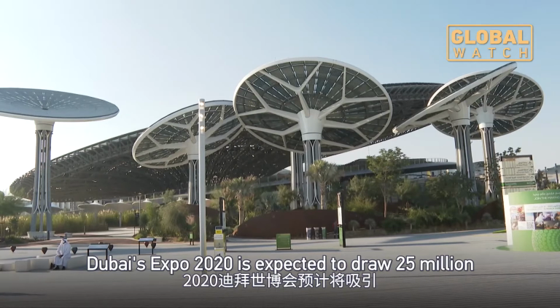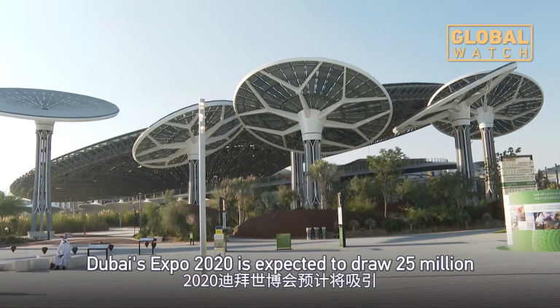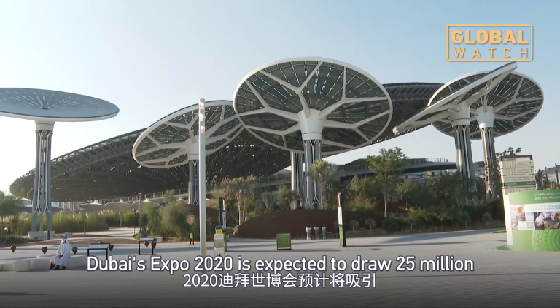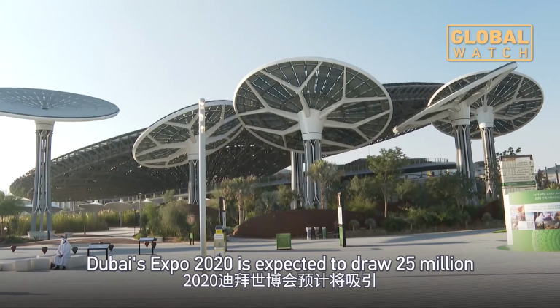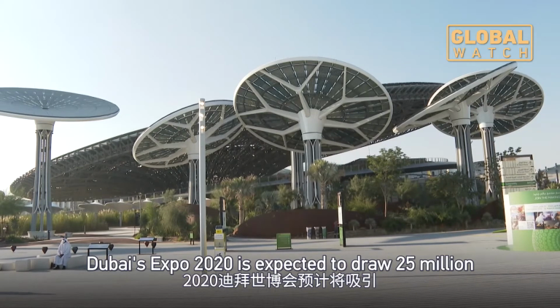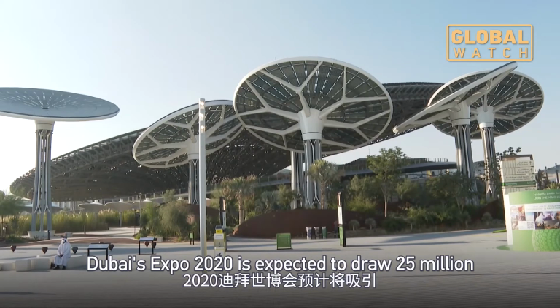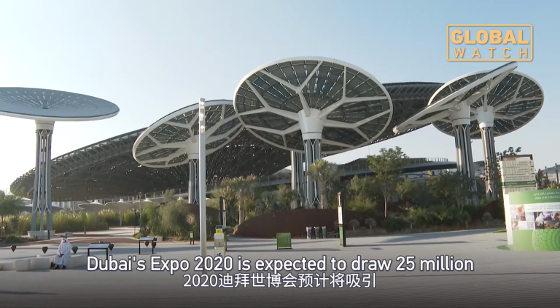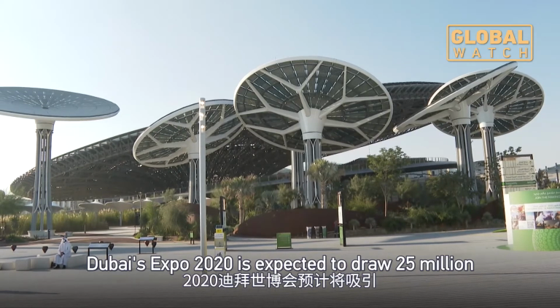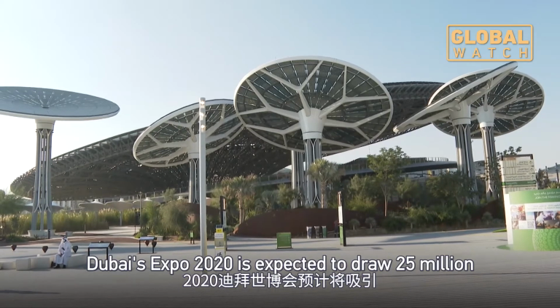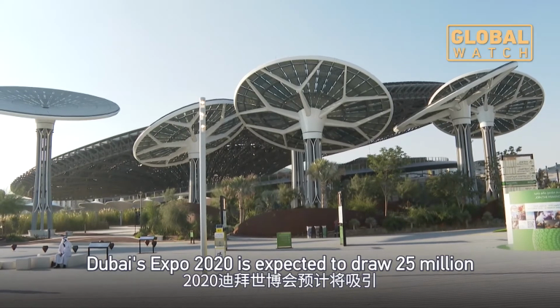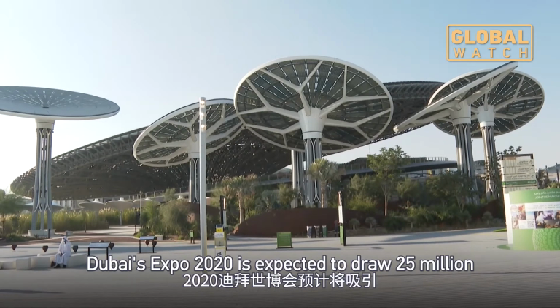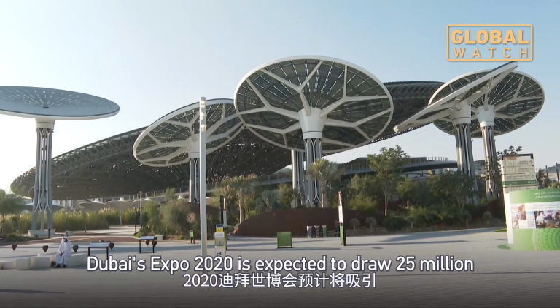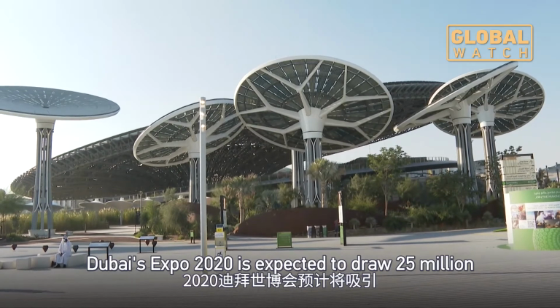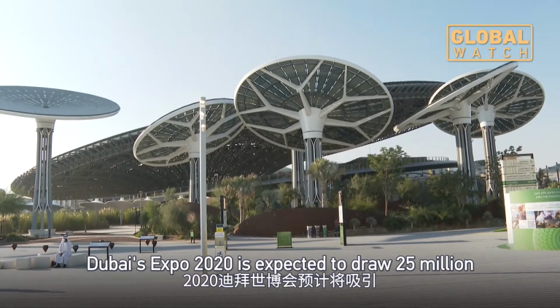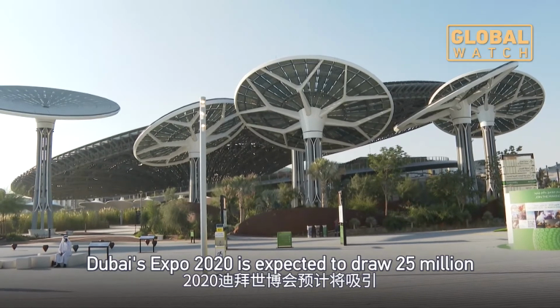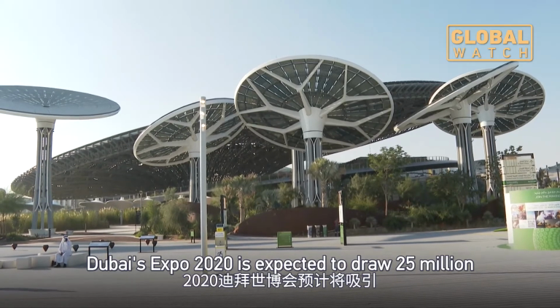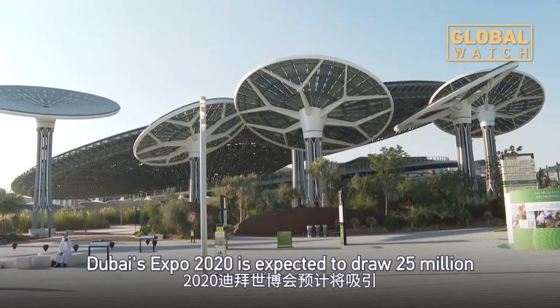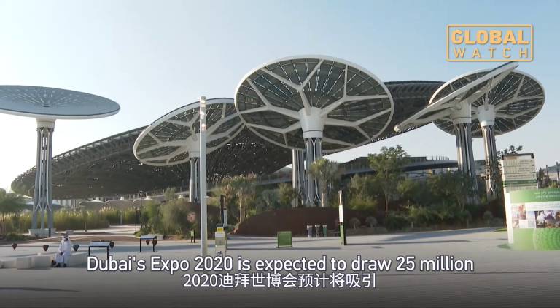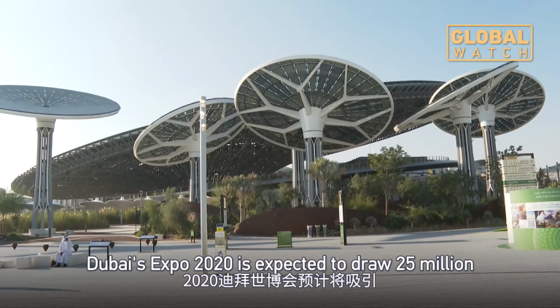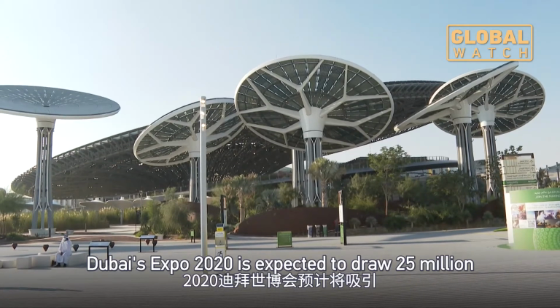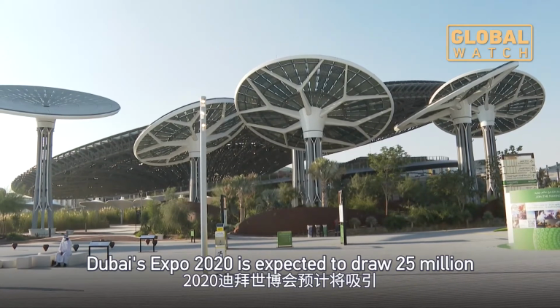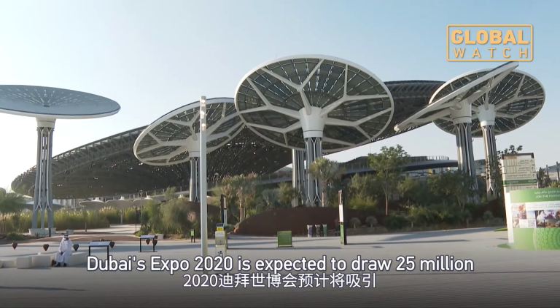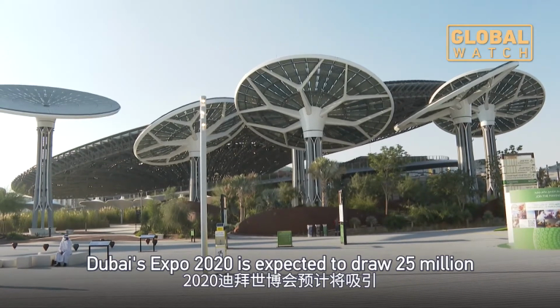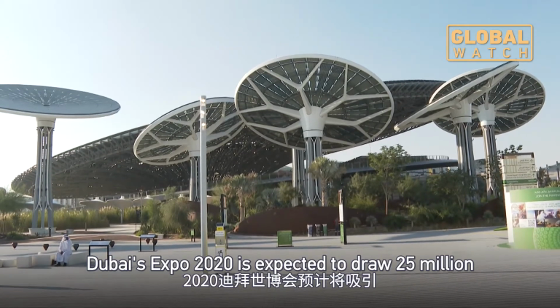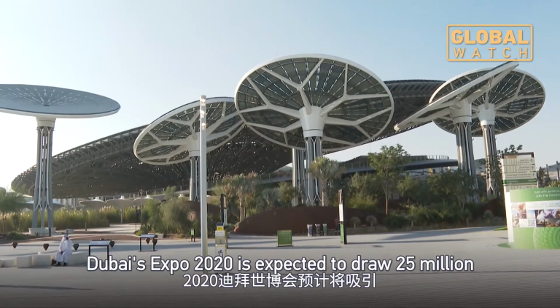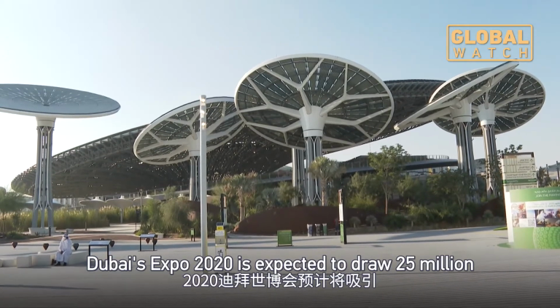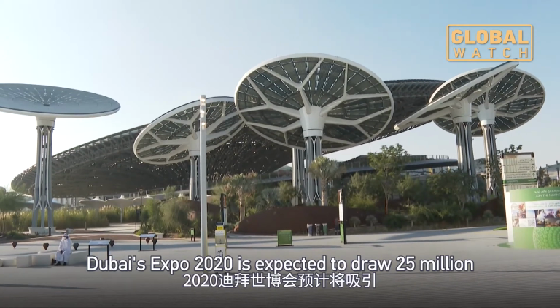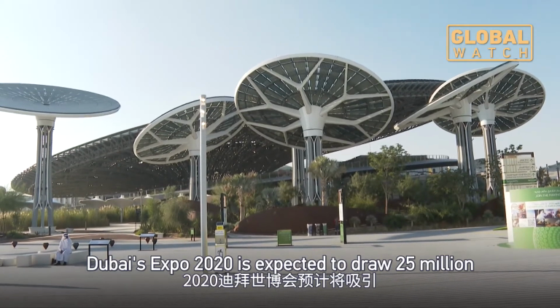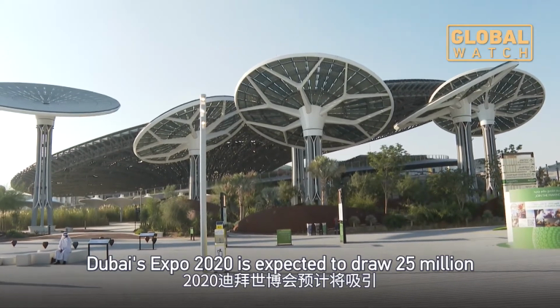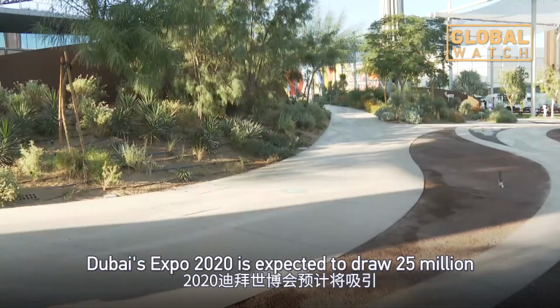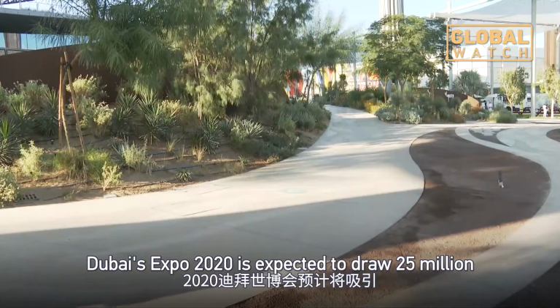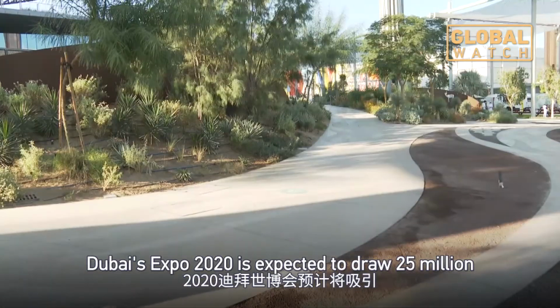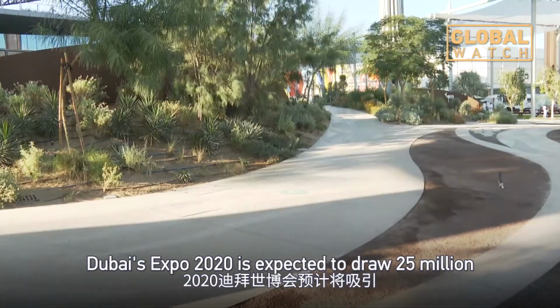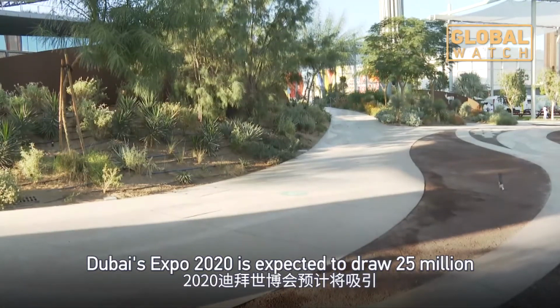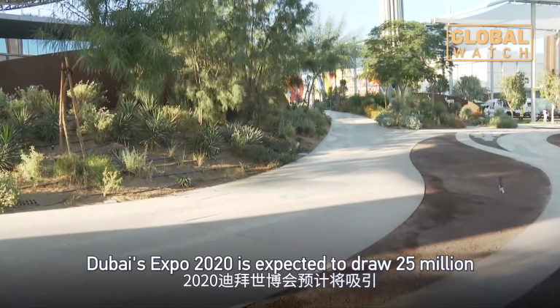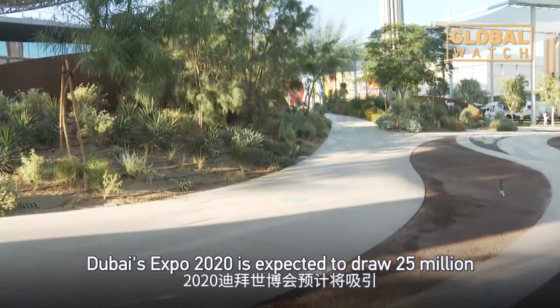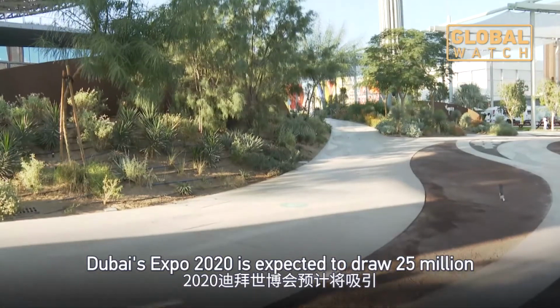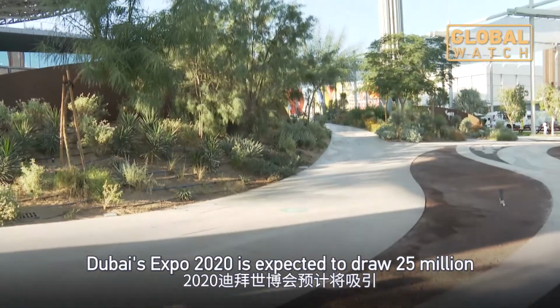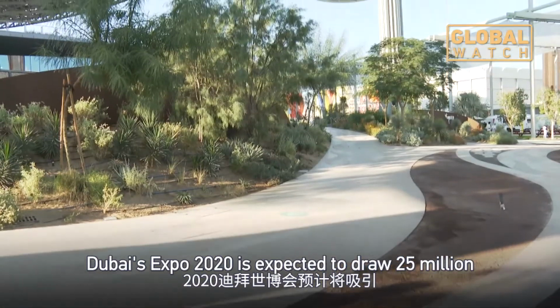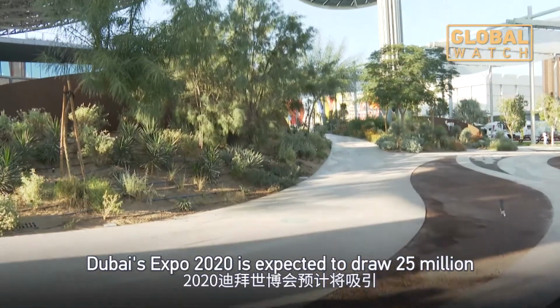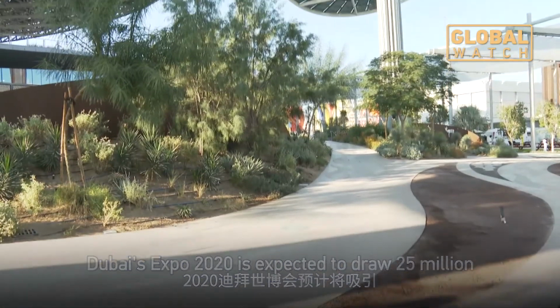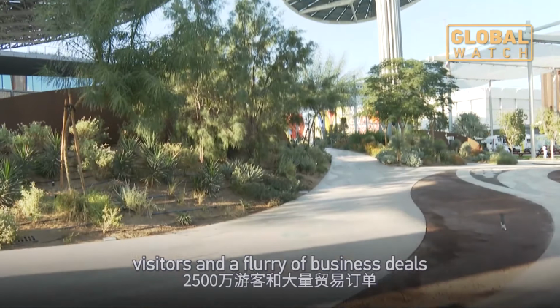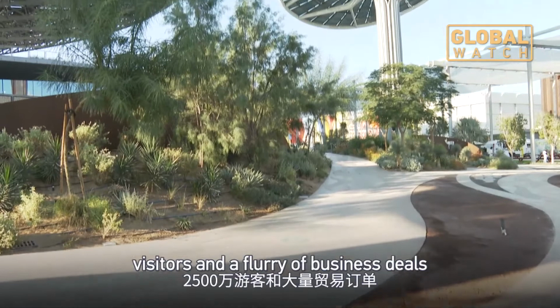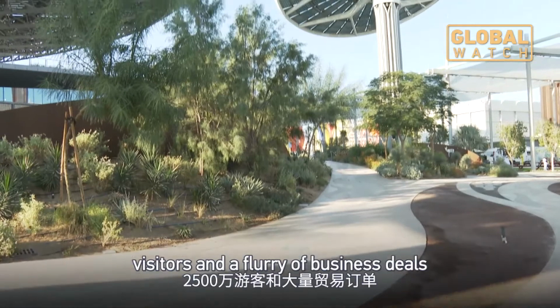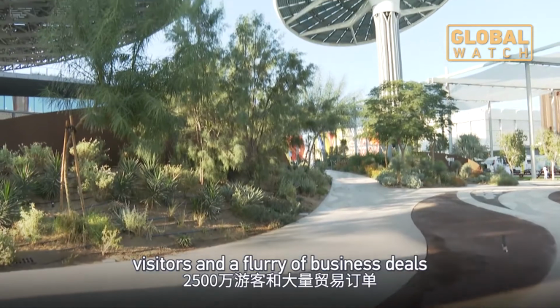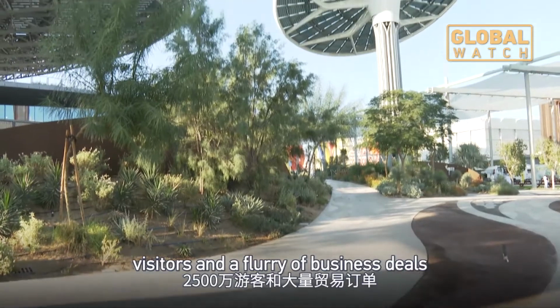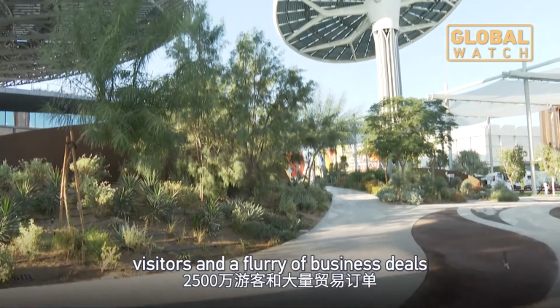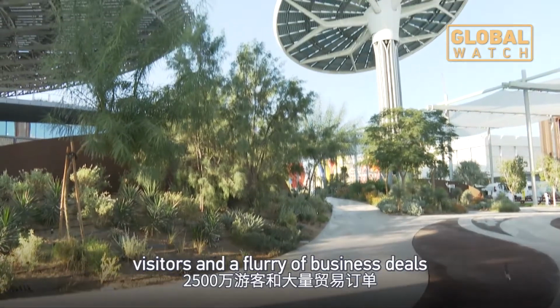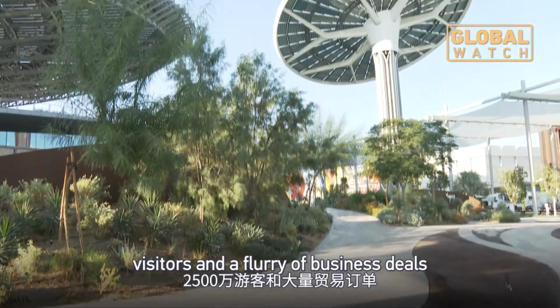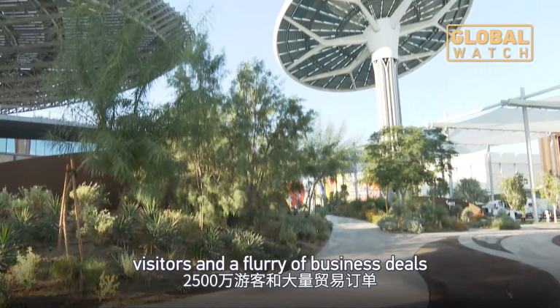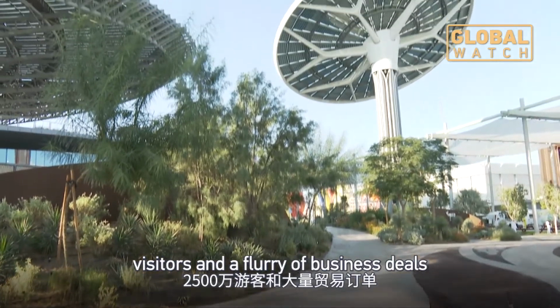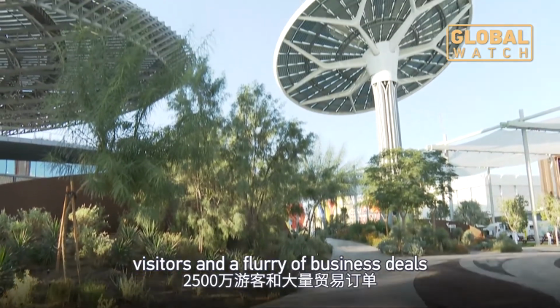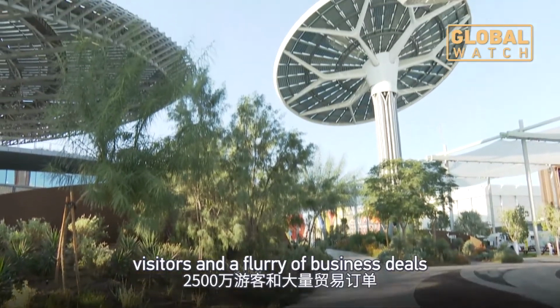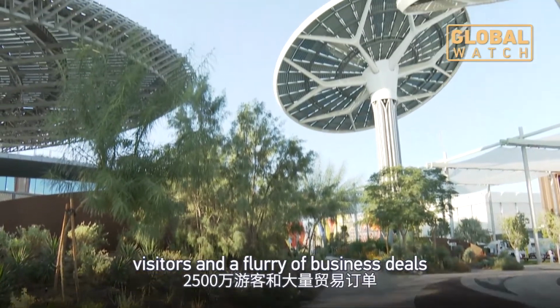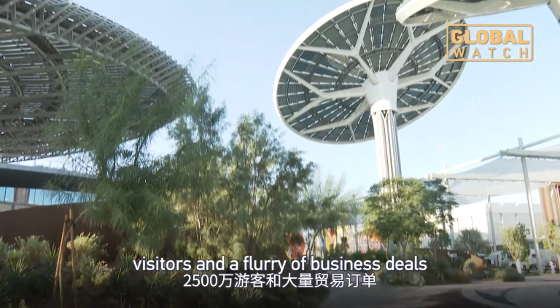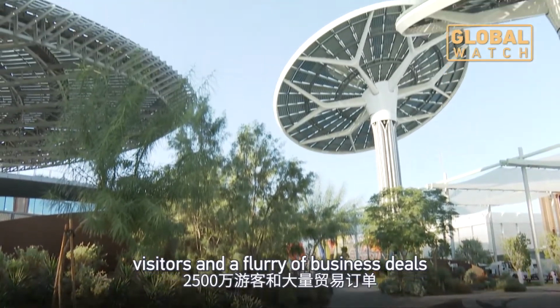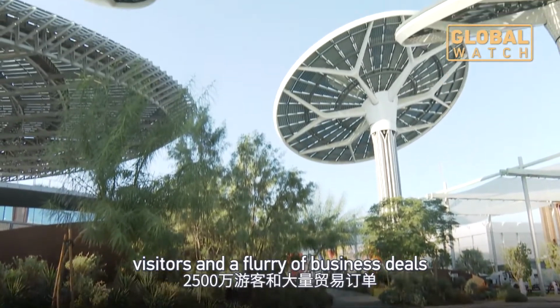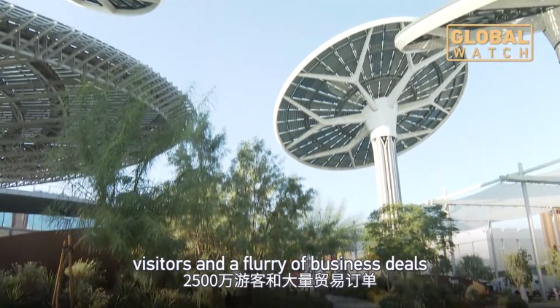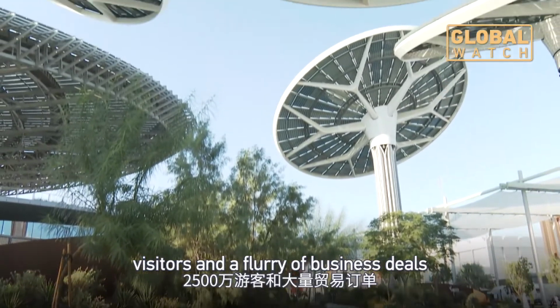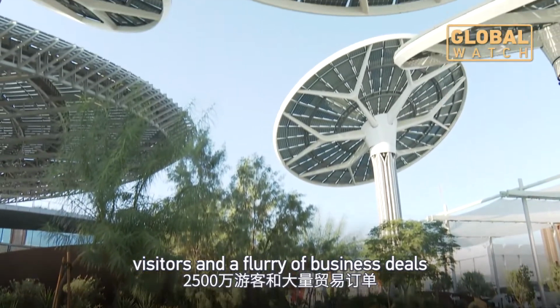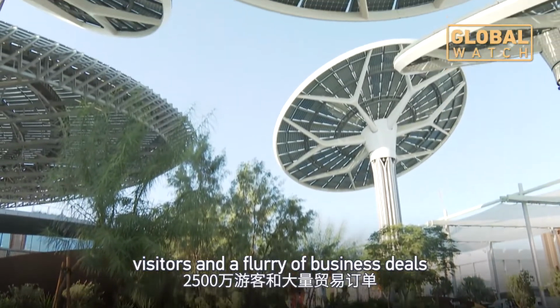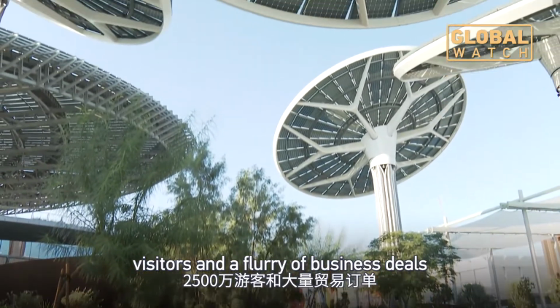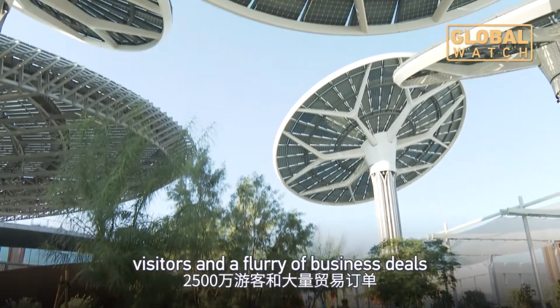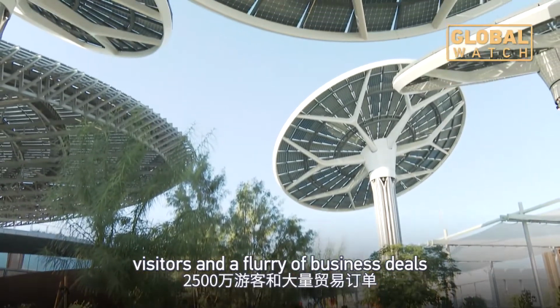Dubai's Expo 2020 is expected to draw 25 million visitors and a flurry of business deals.